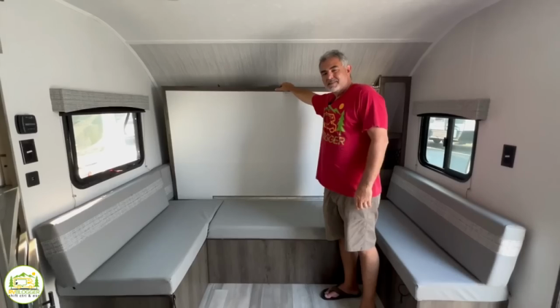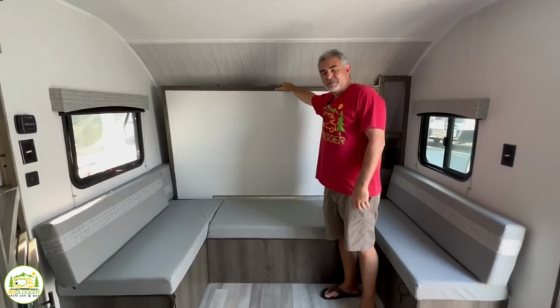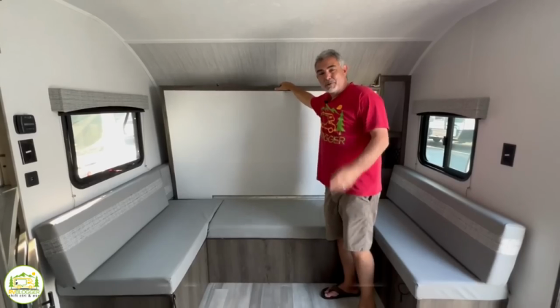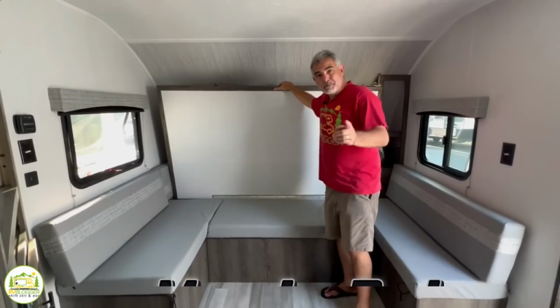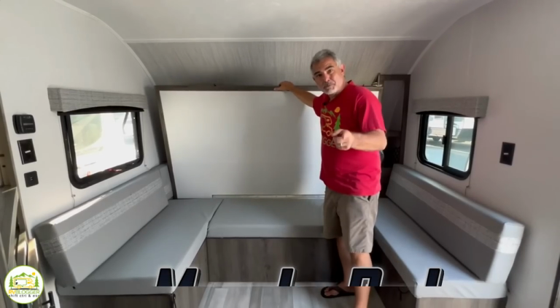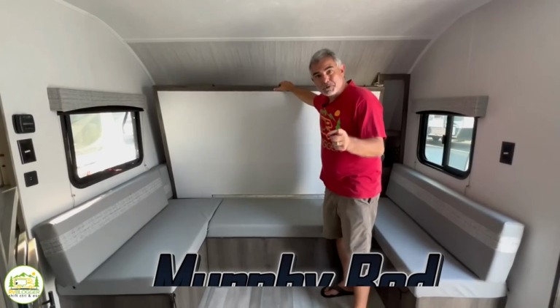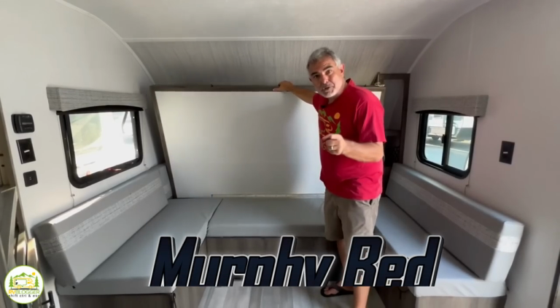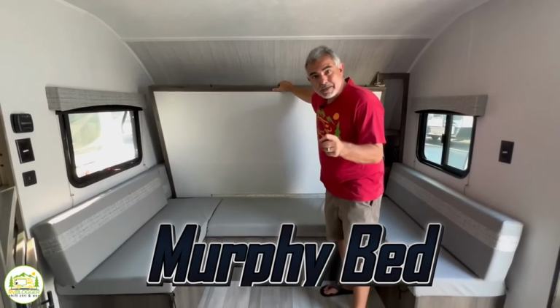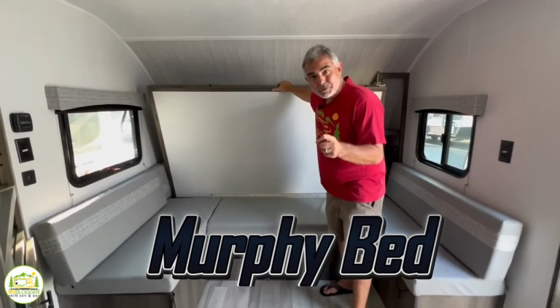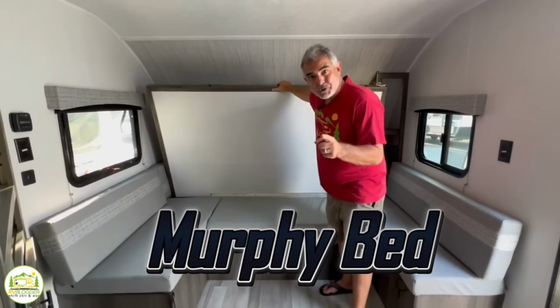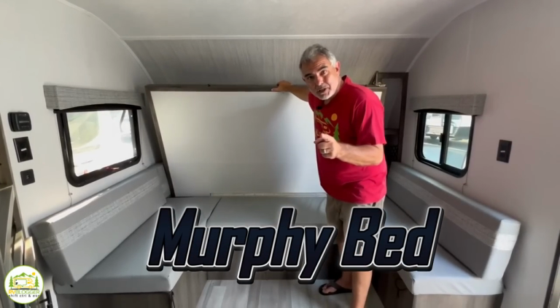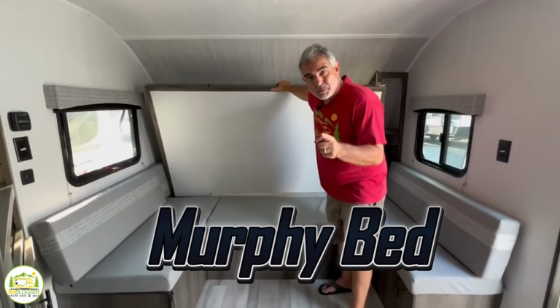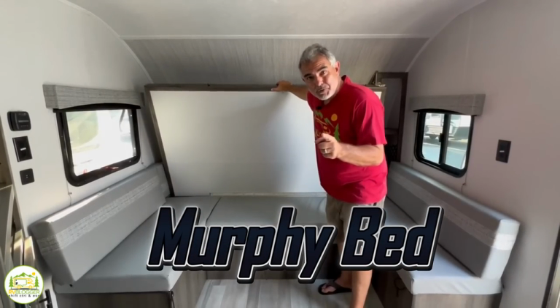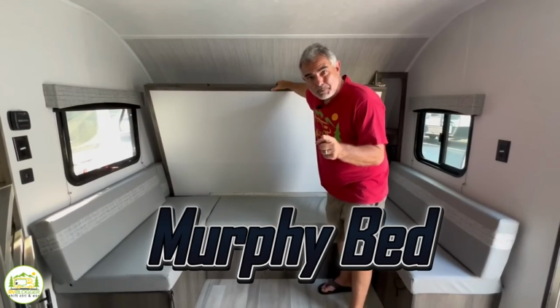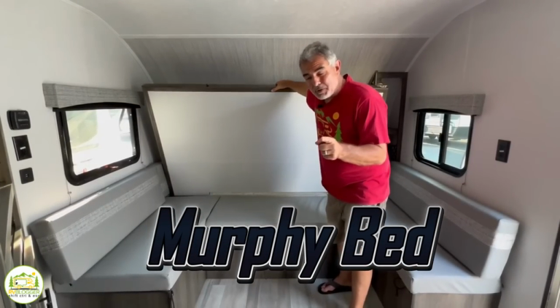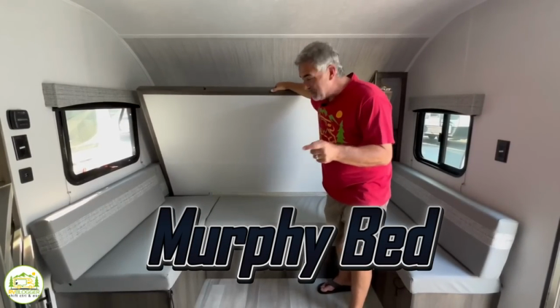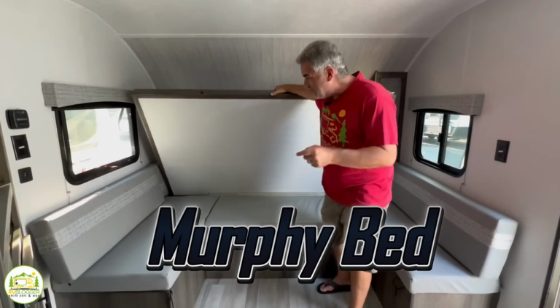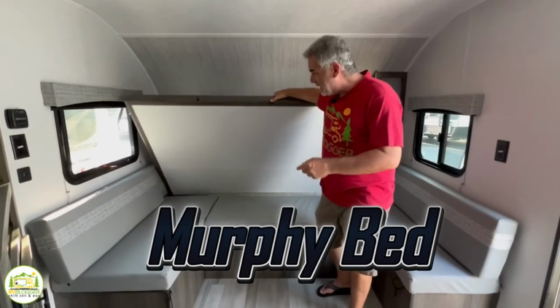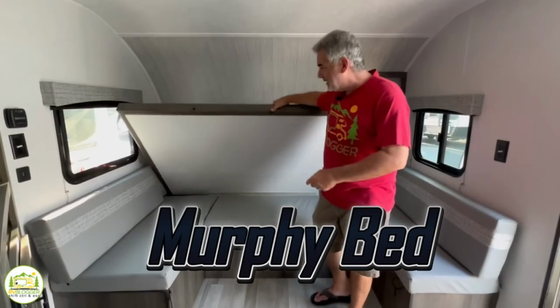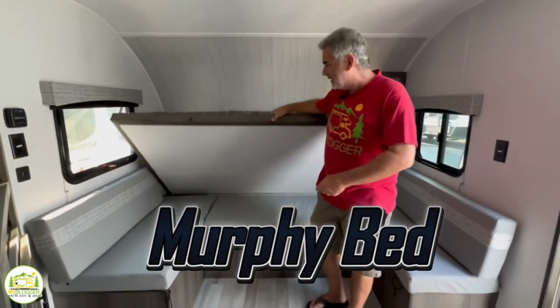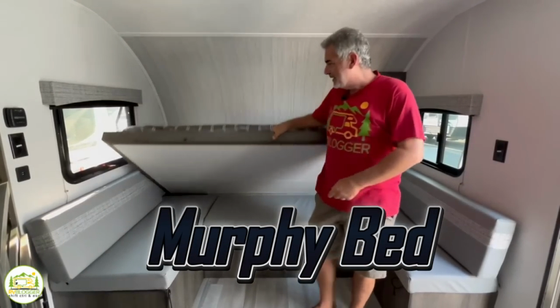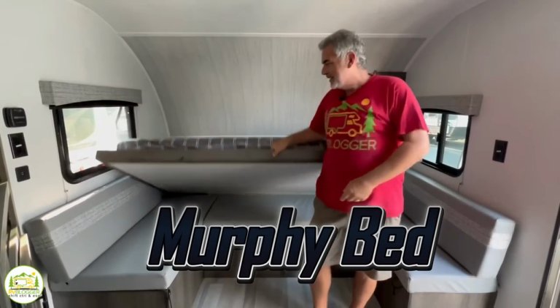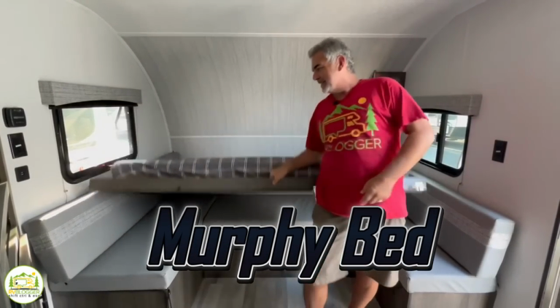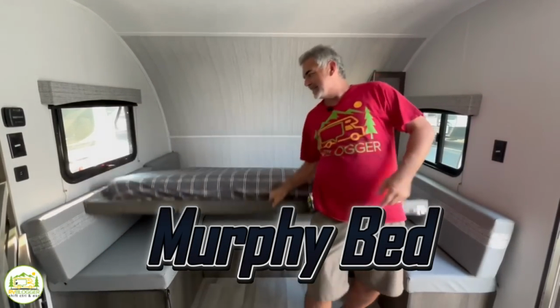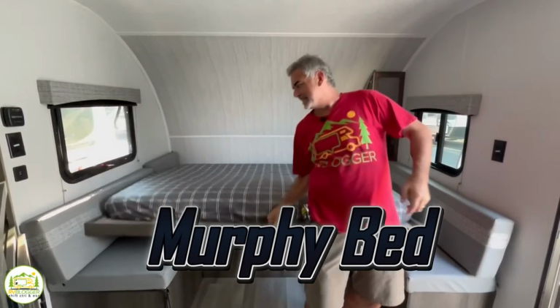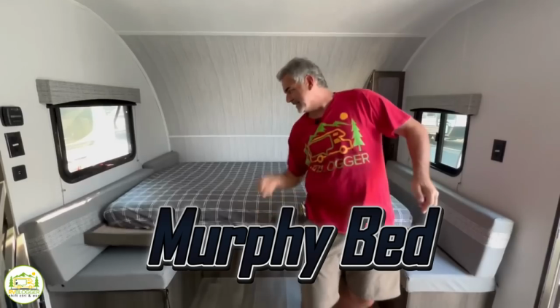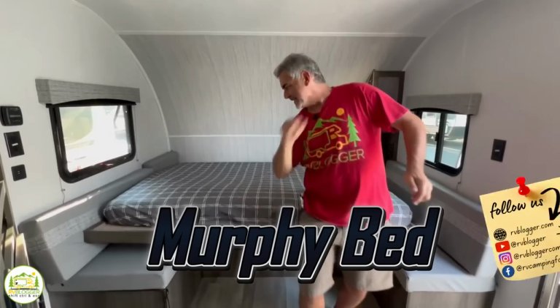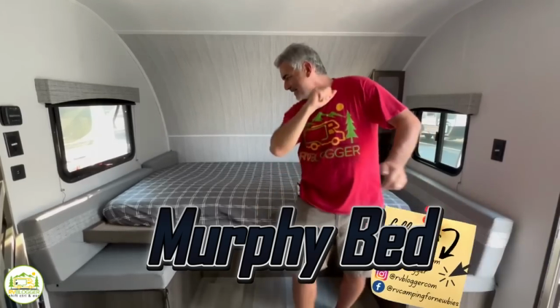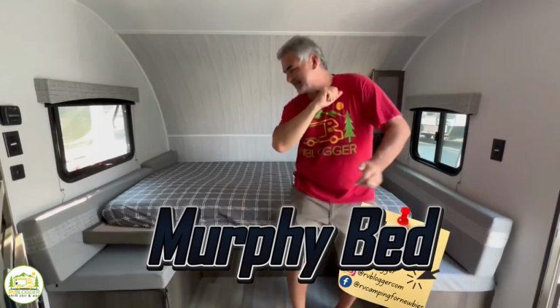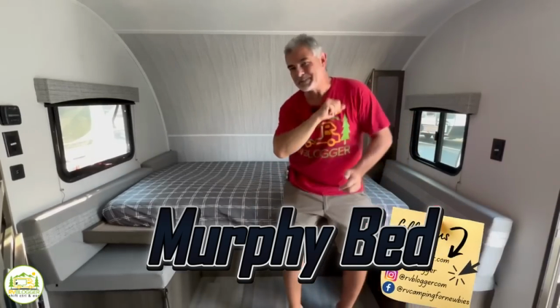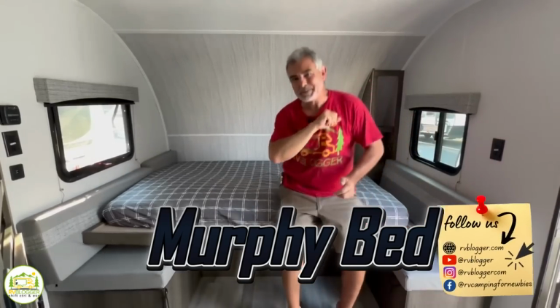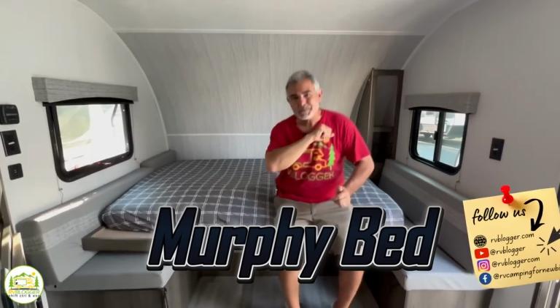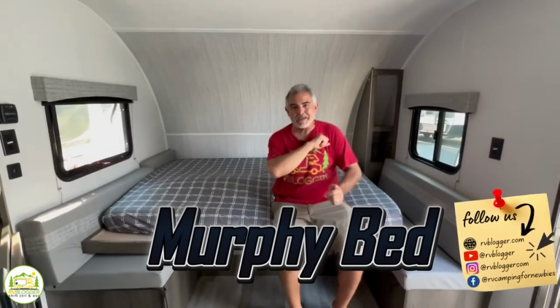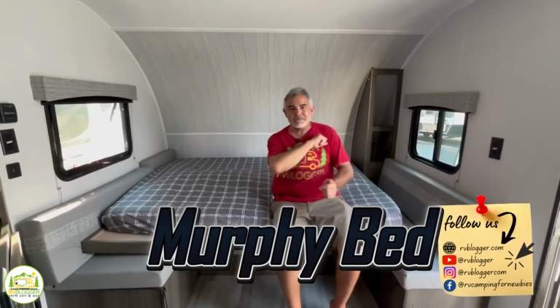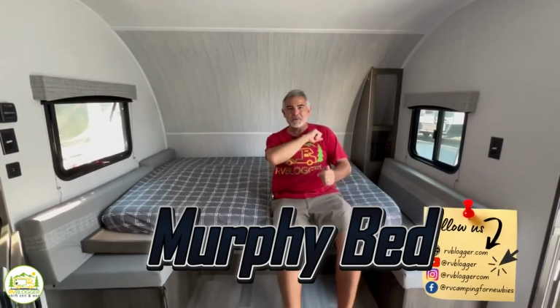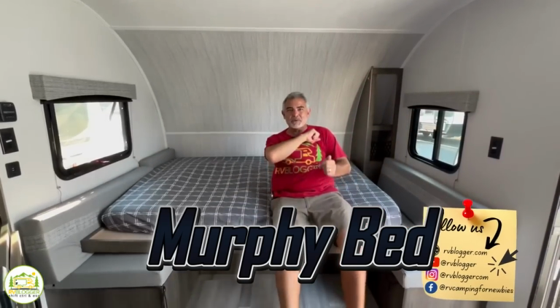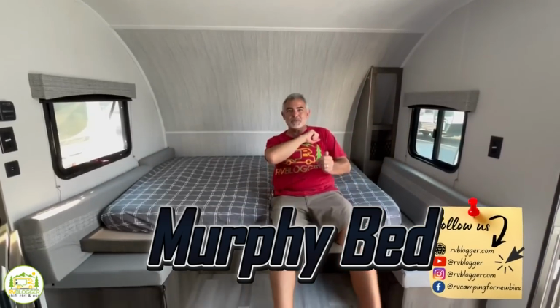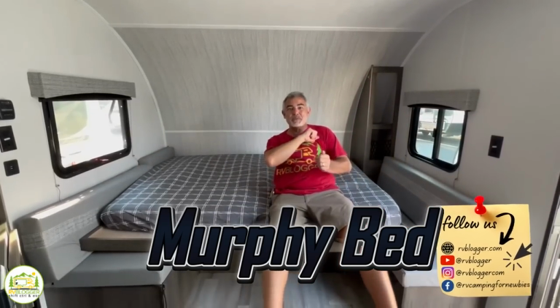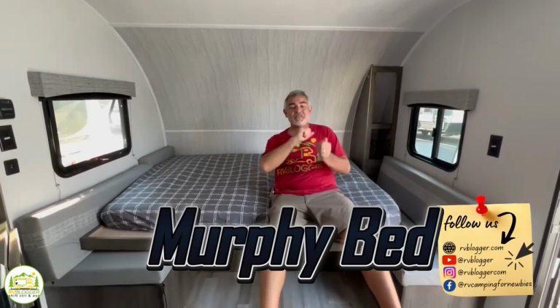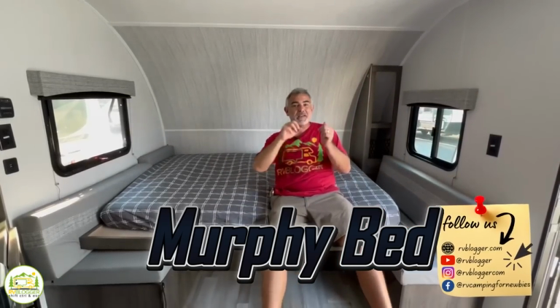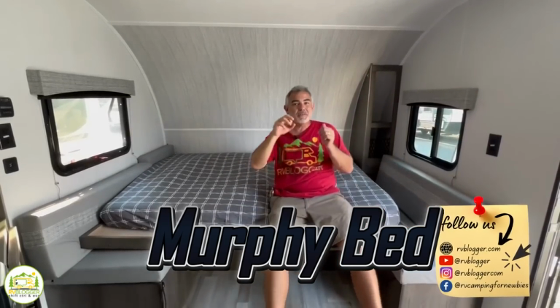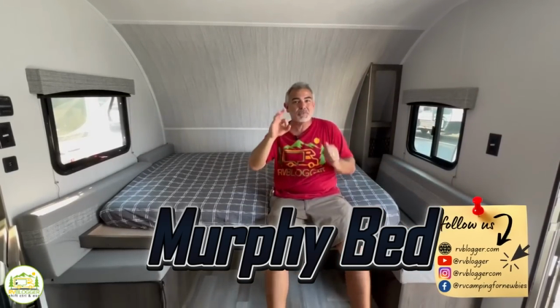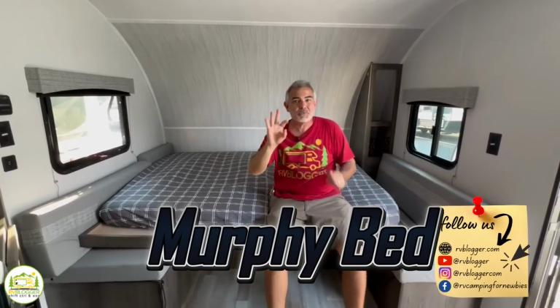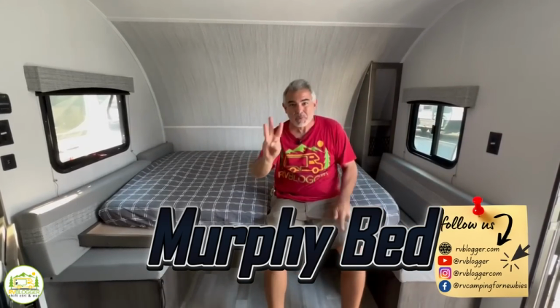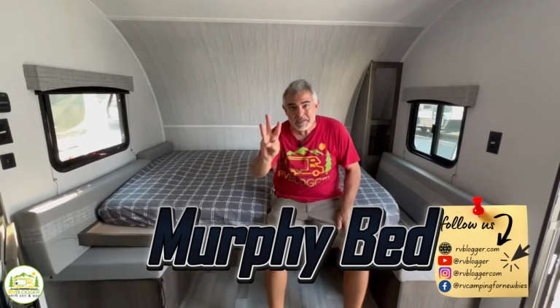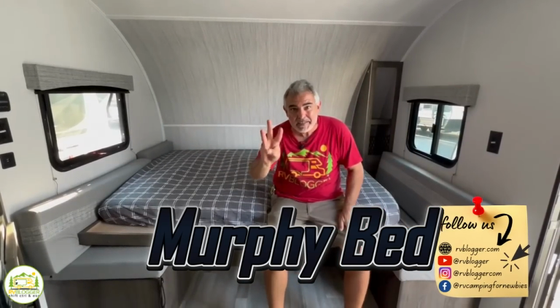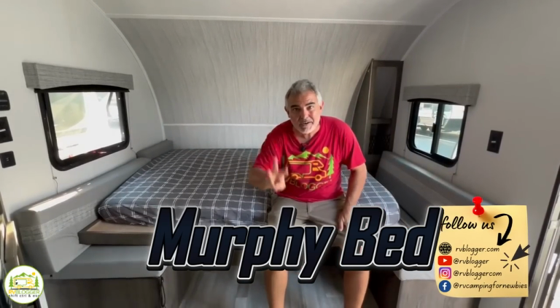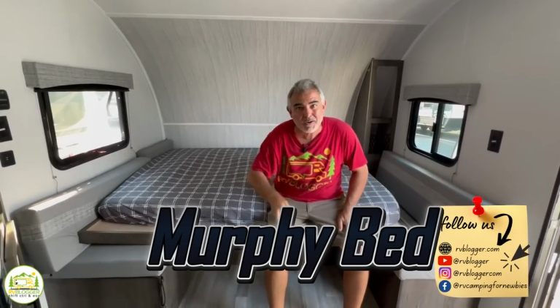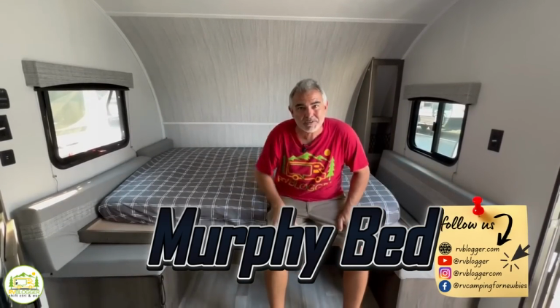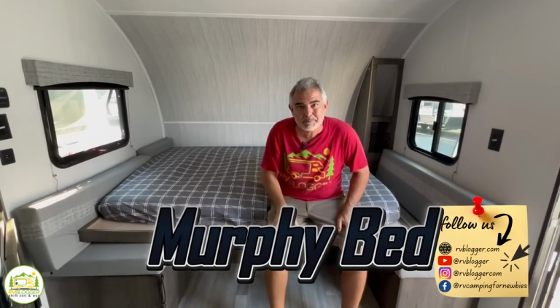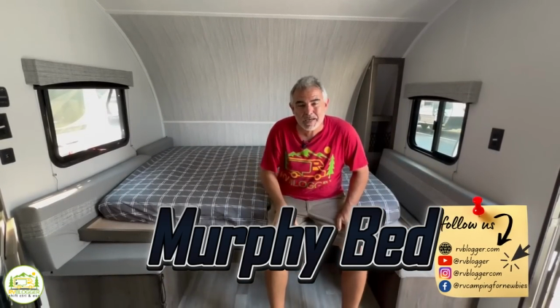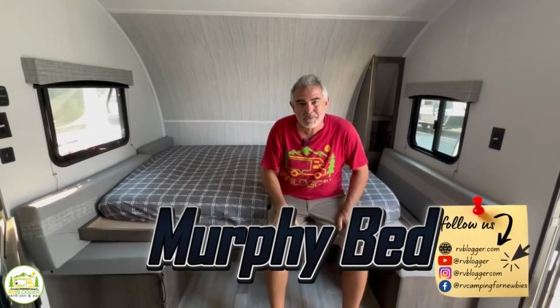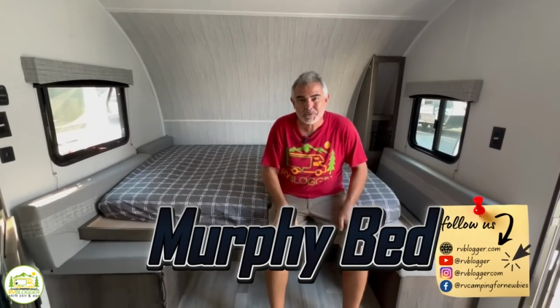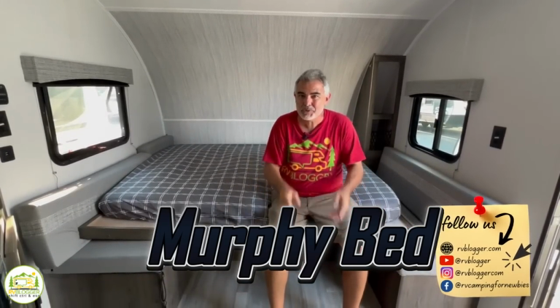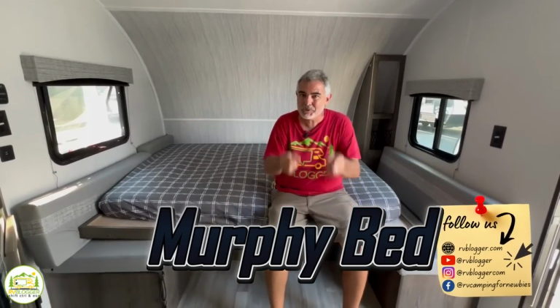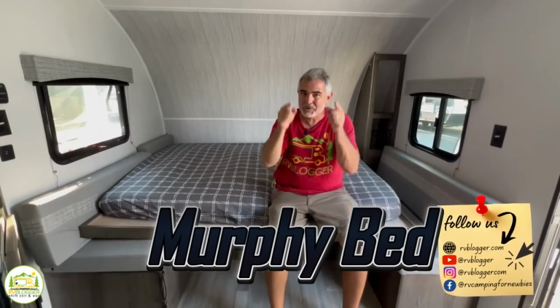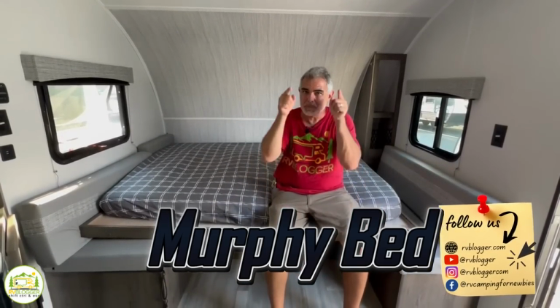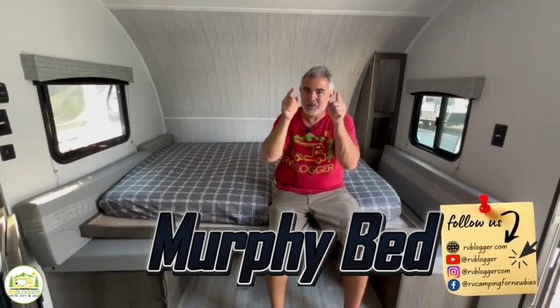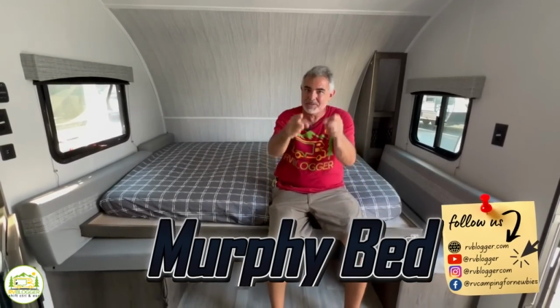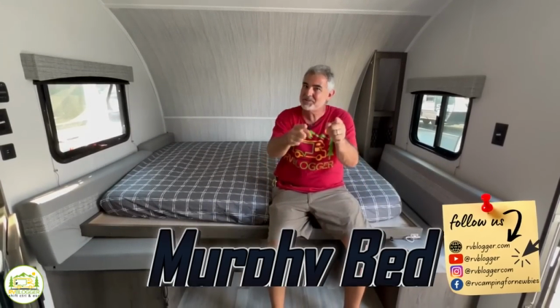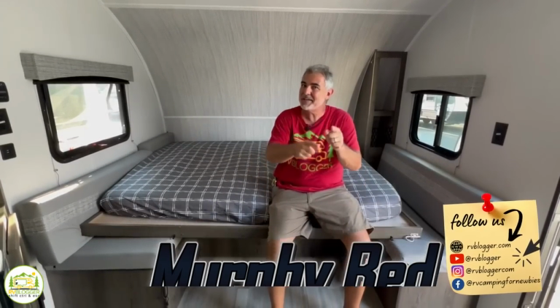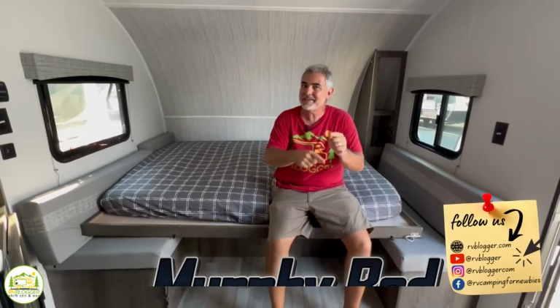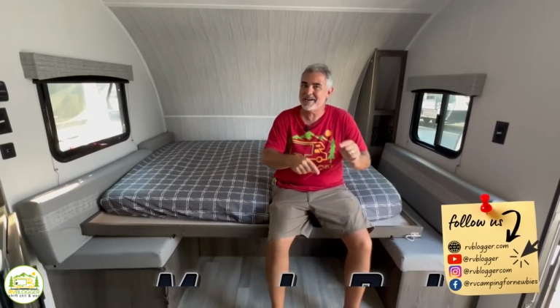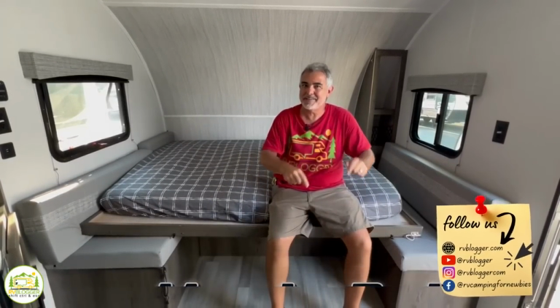Looking for a travel trailer with a Murphy bed? Stick around folks, we found three awesome models you're going to want to check out.